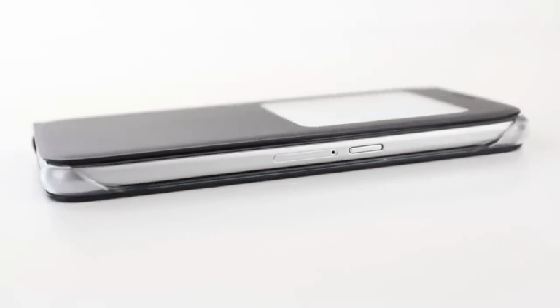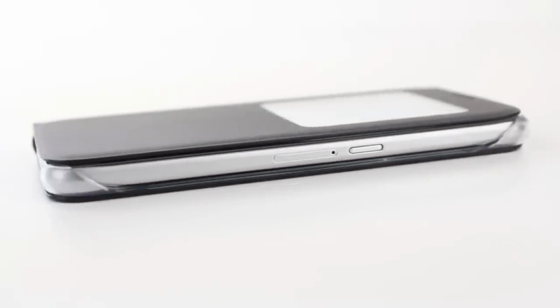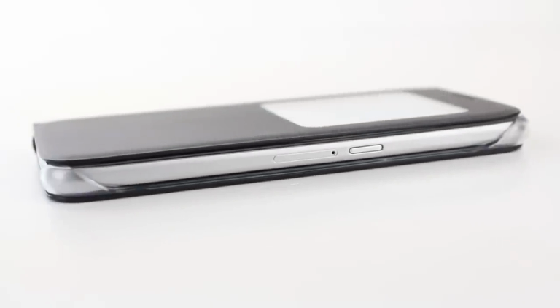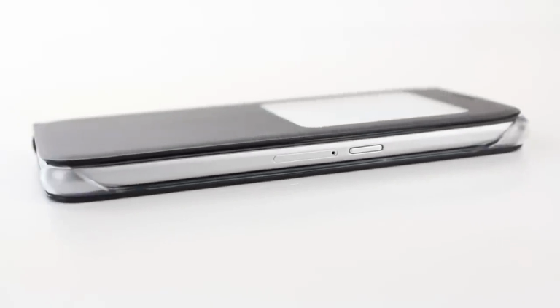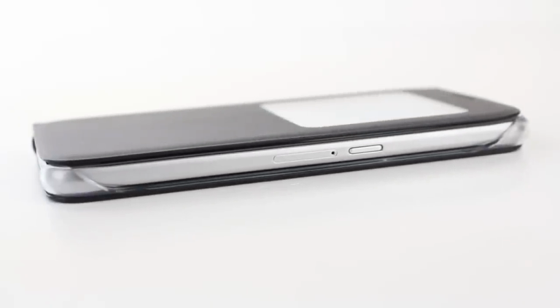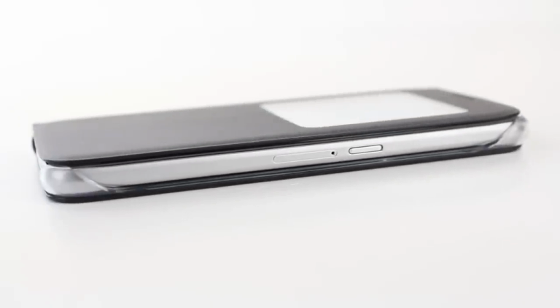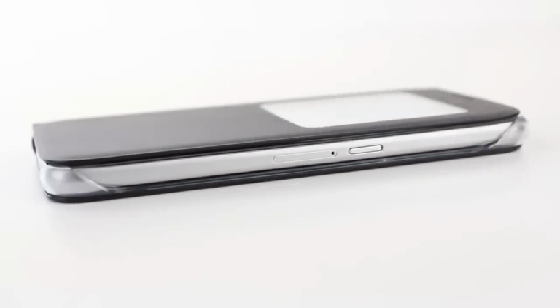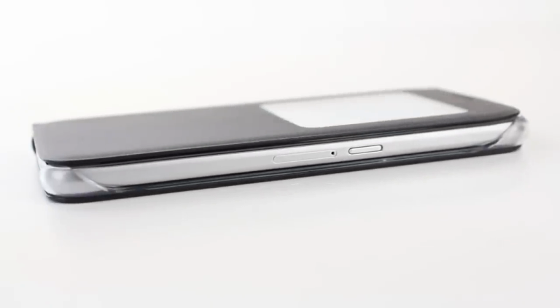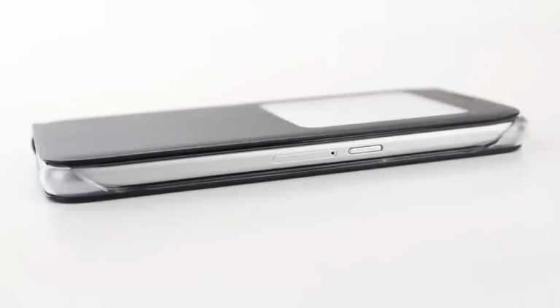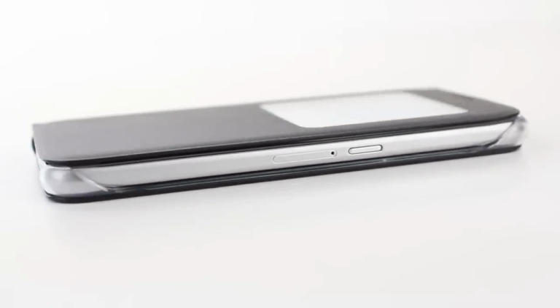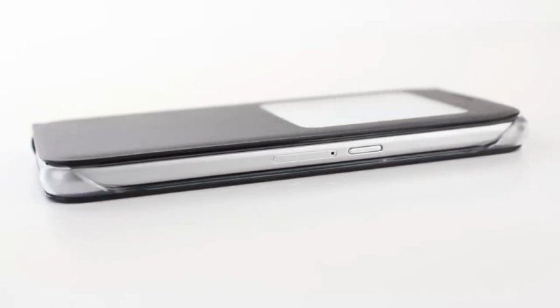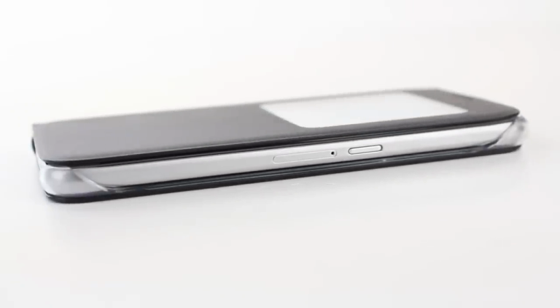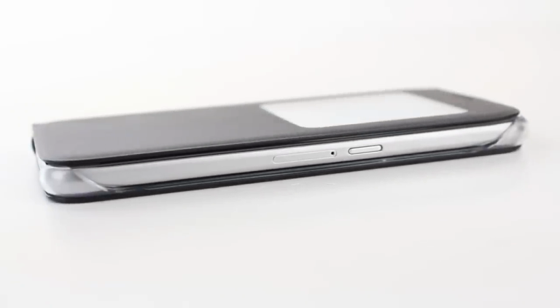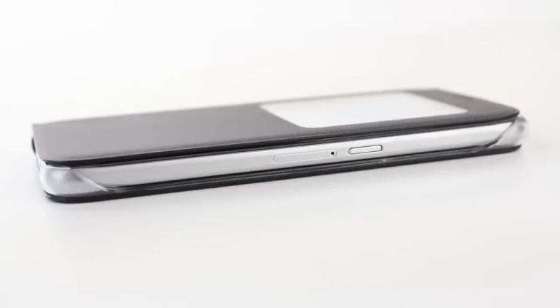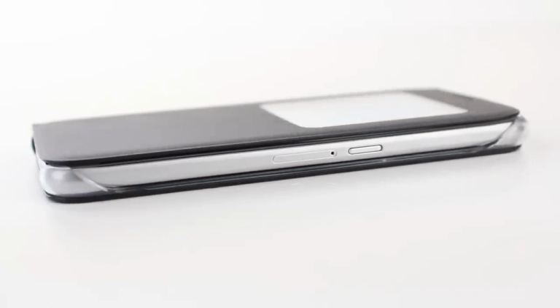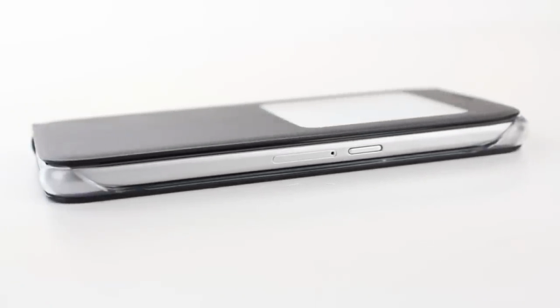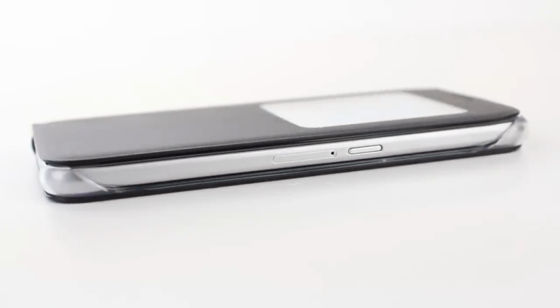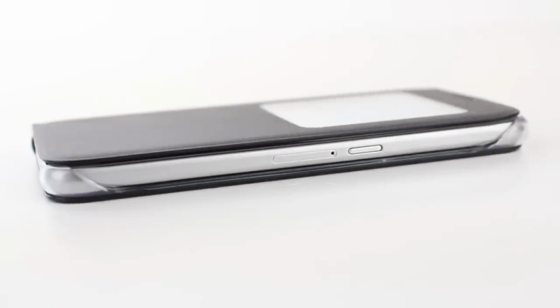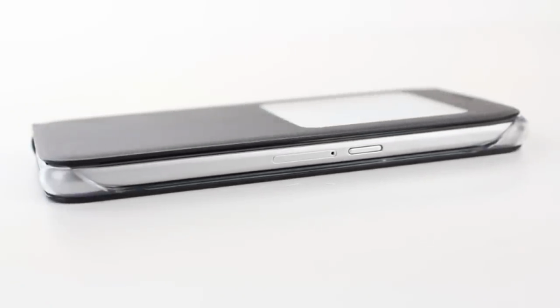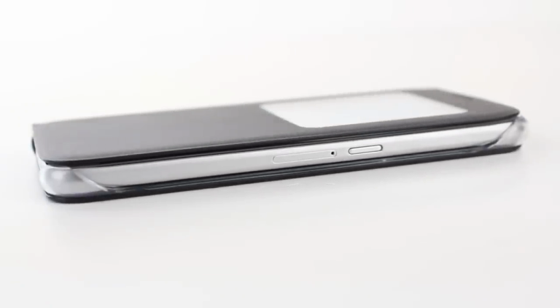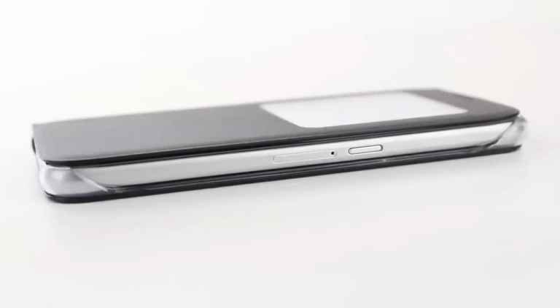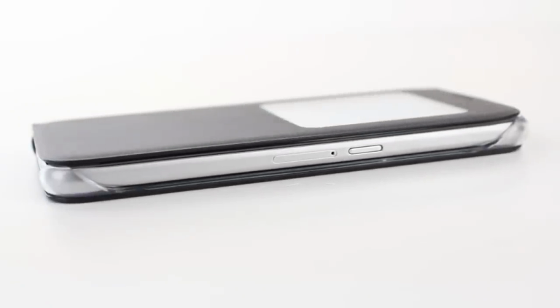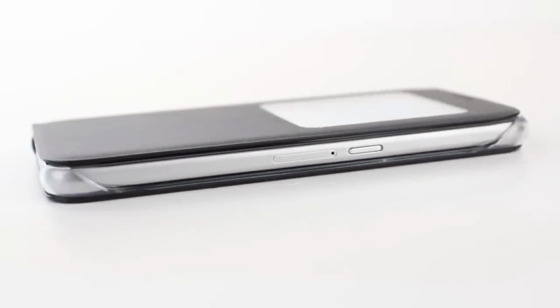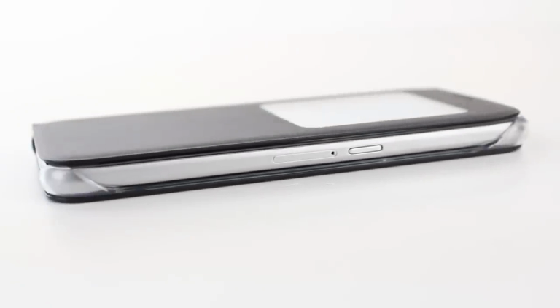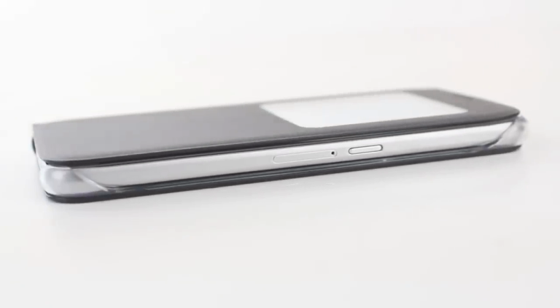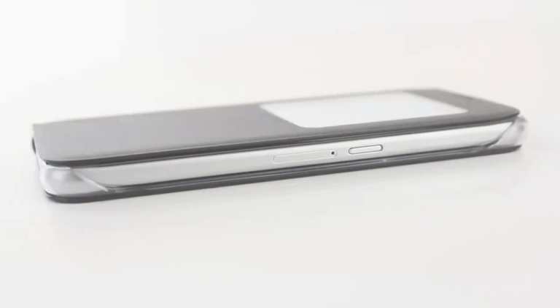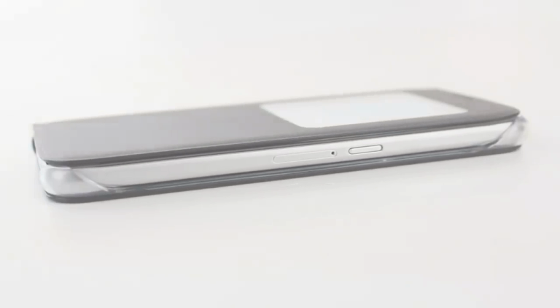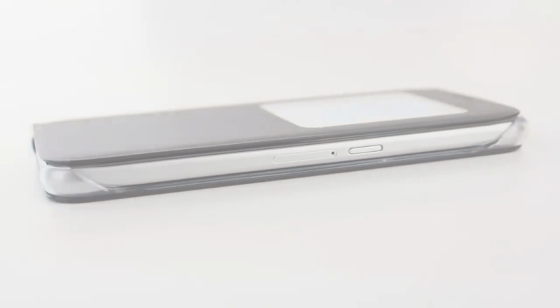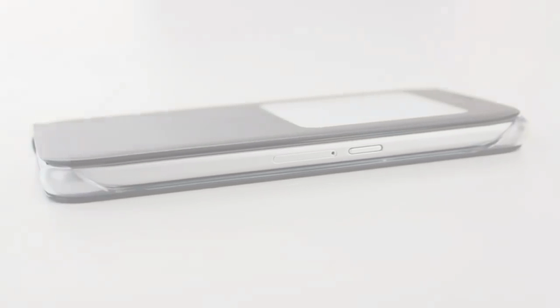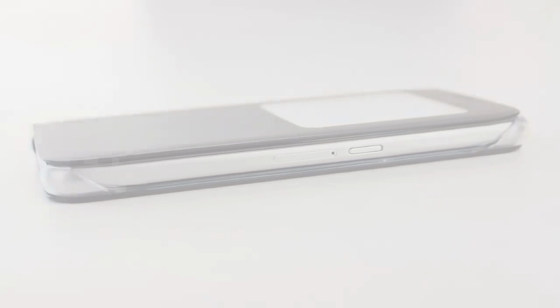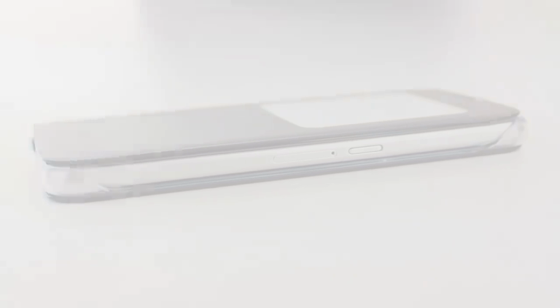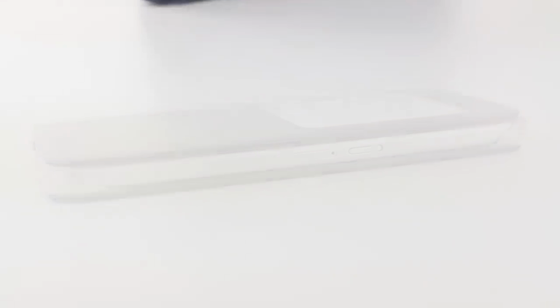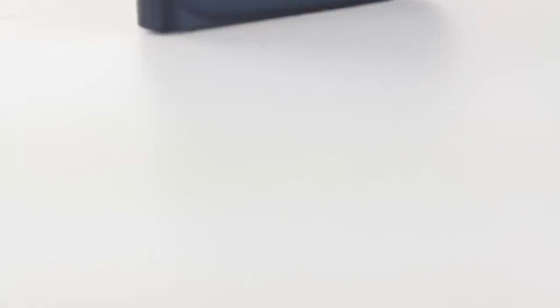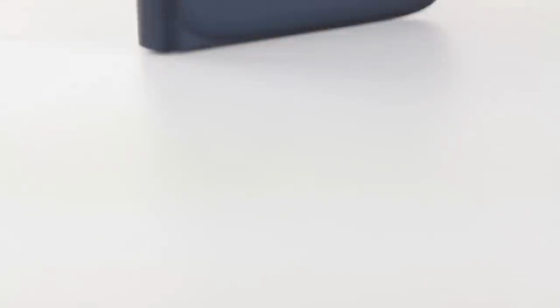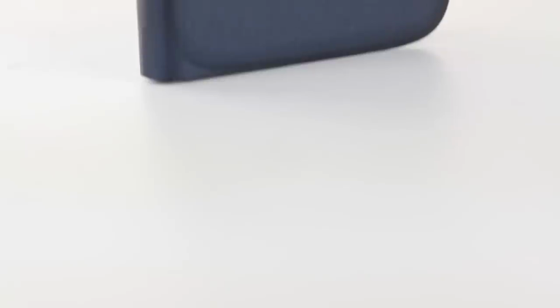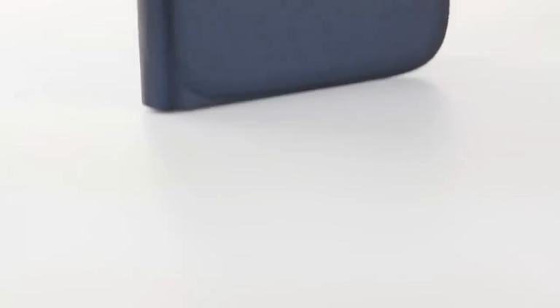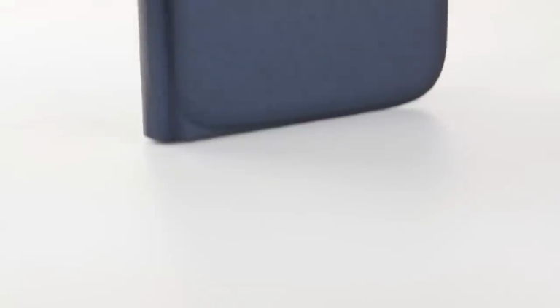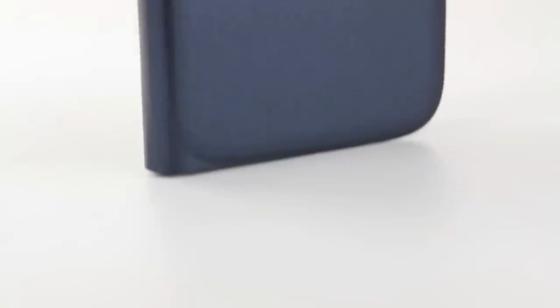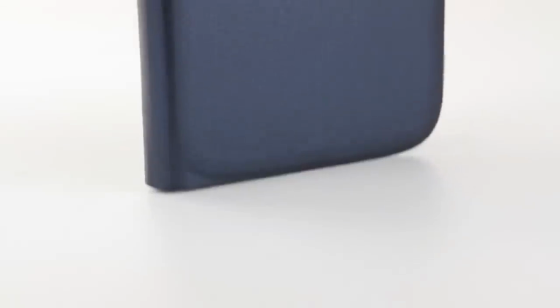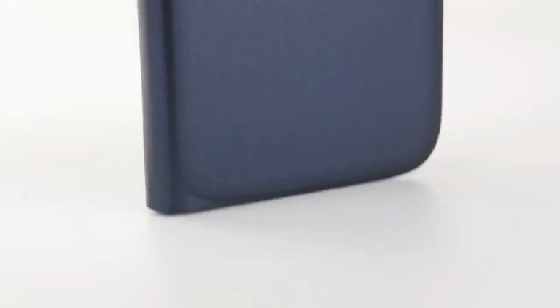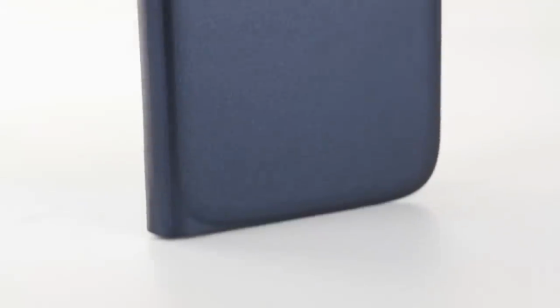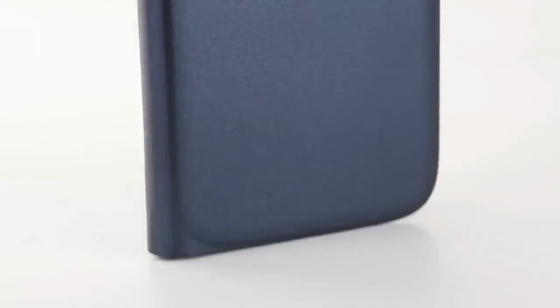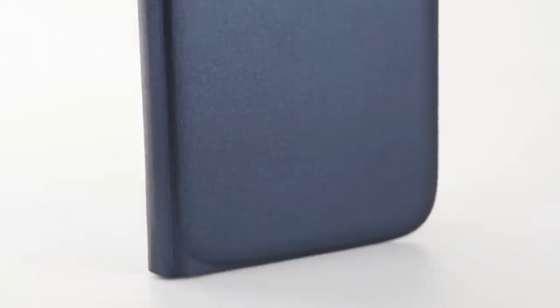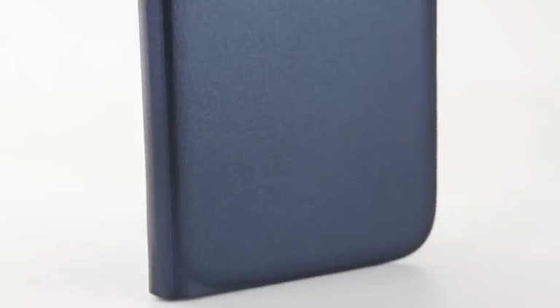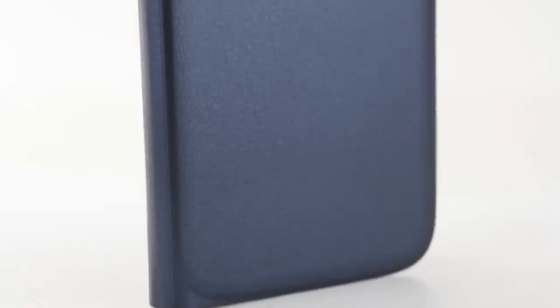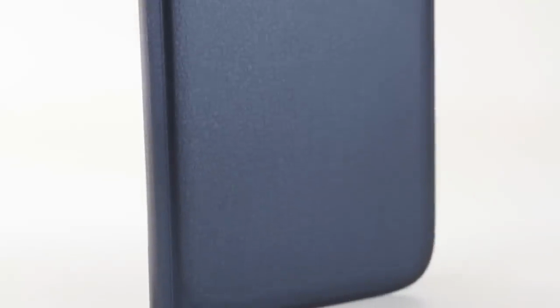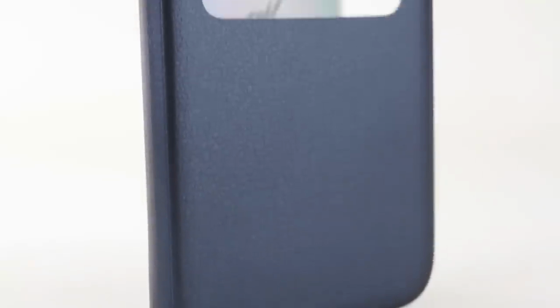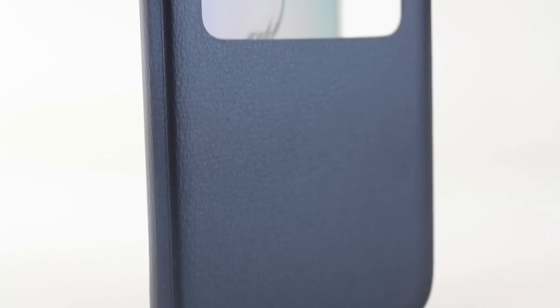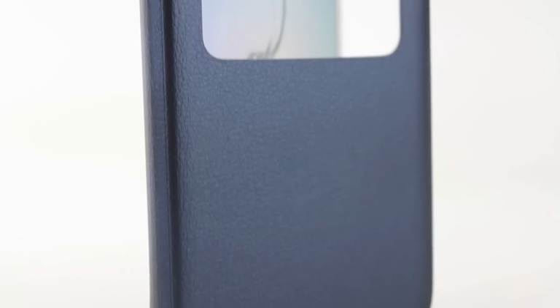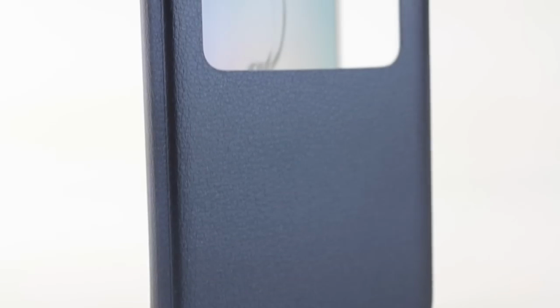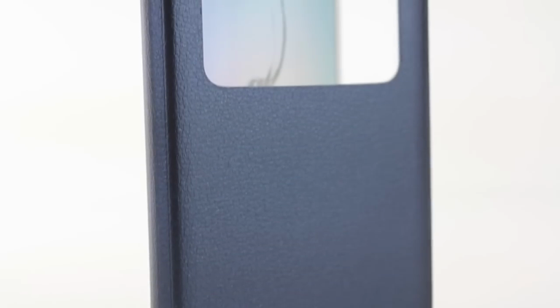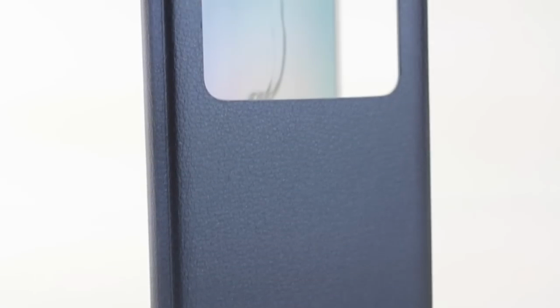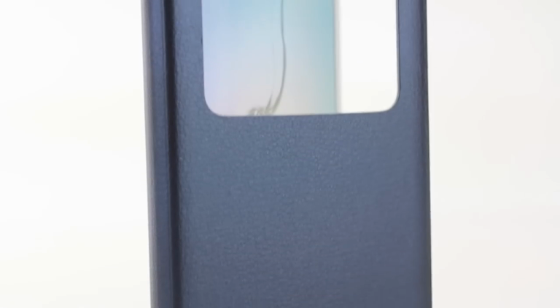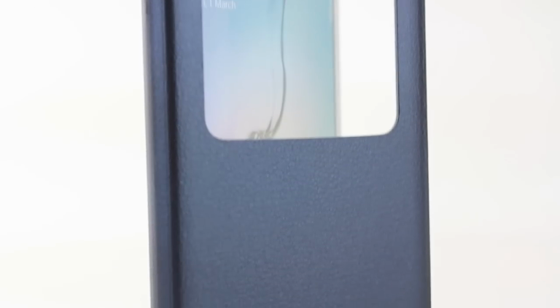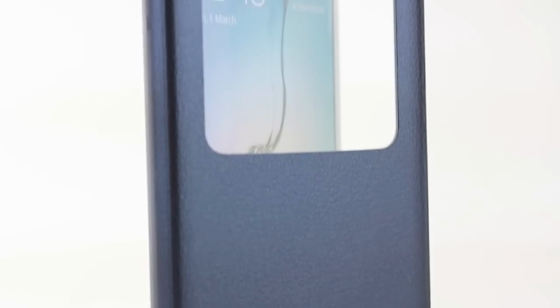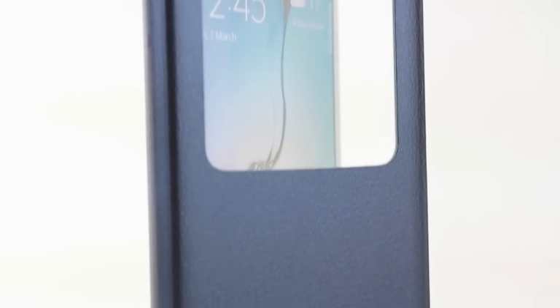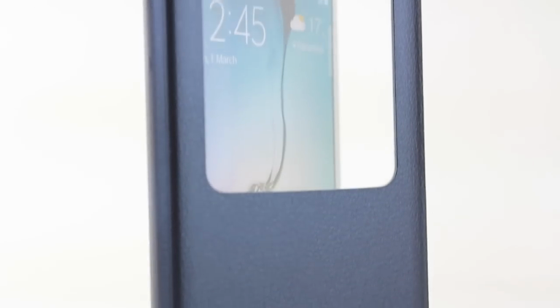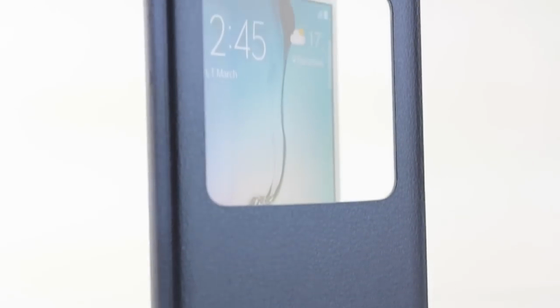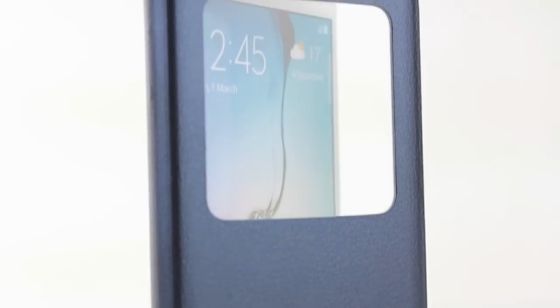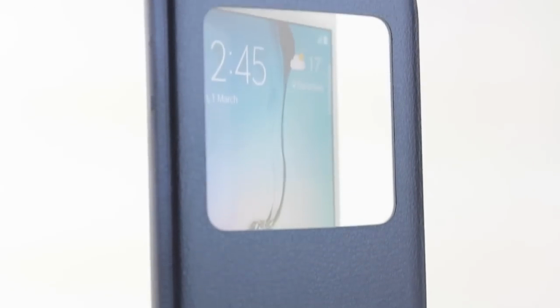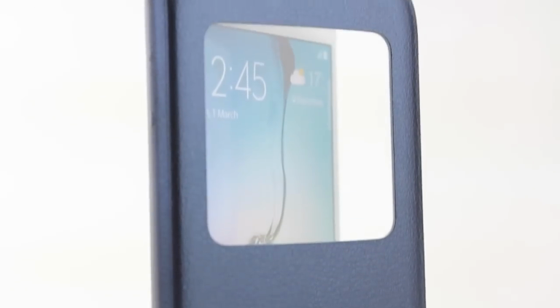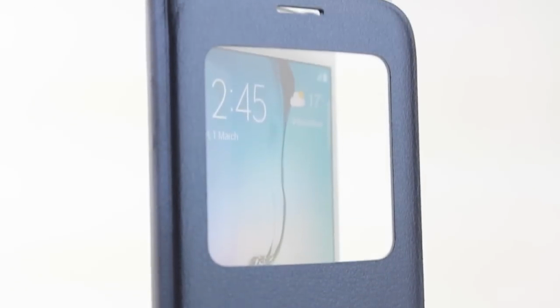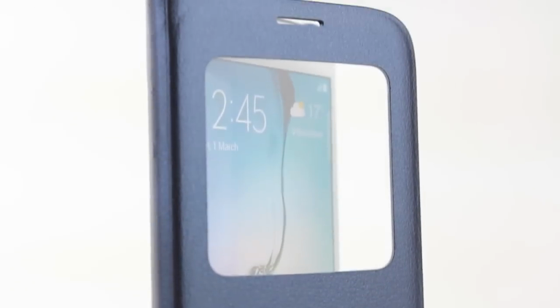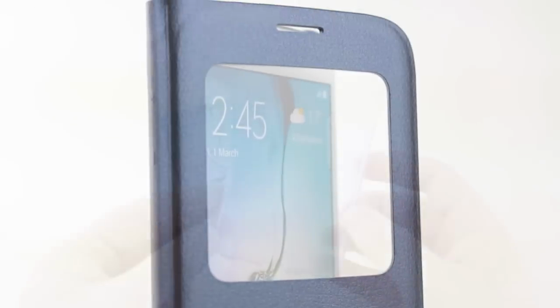Keeping your Galaxy S6 safe and protected, with great full body coverage, superb style and the Super Smart S View window, this case truly has it all and is a must have for any S6 owner.